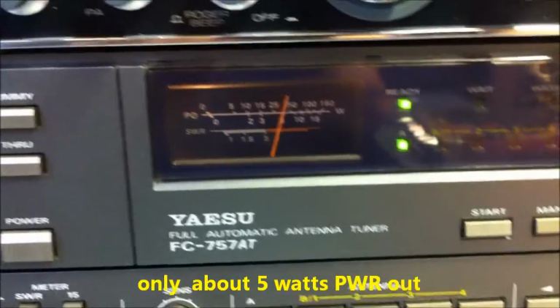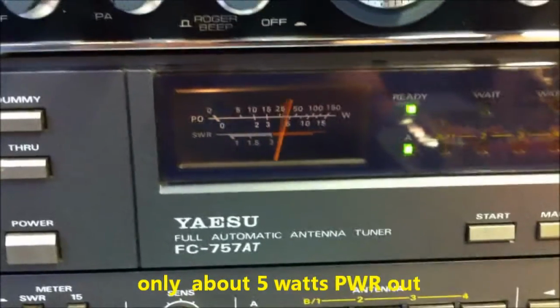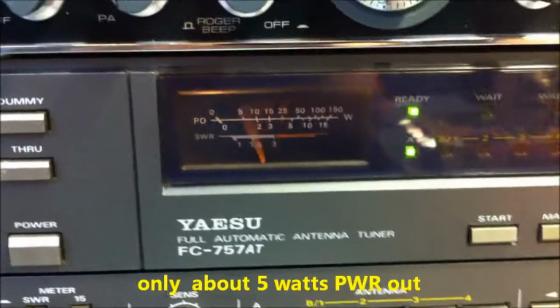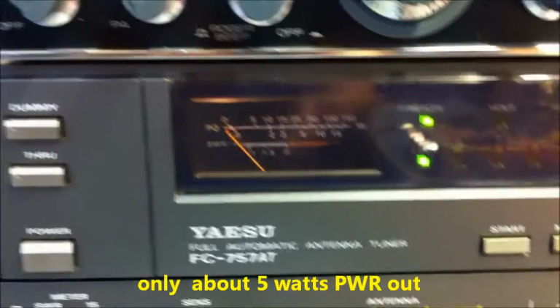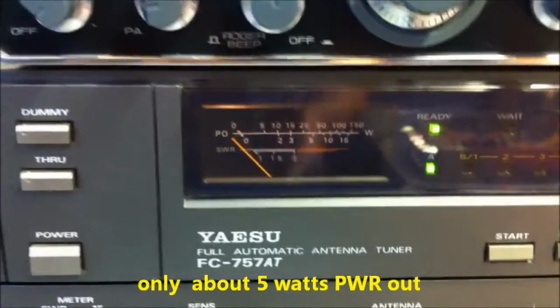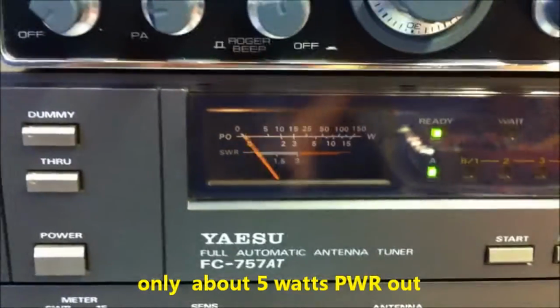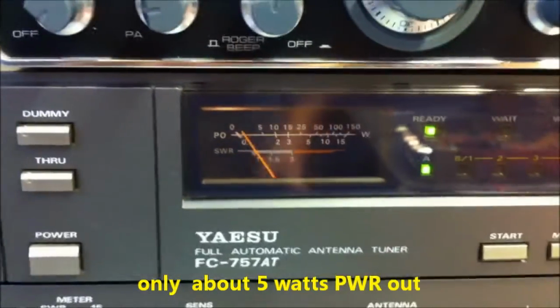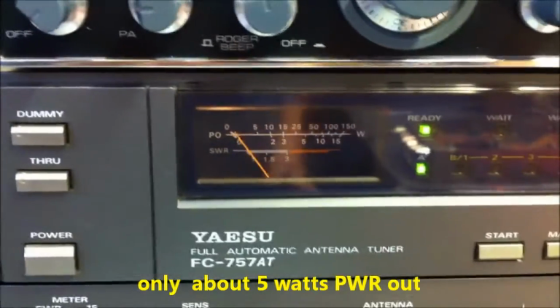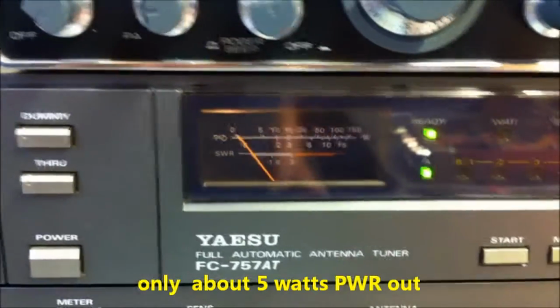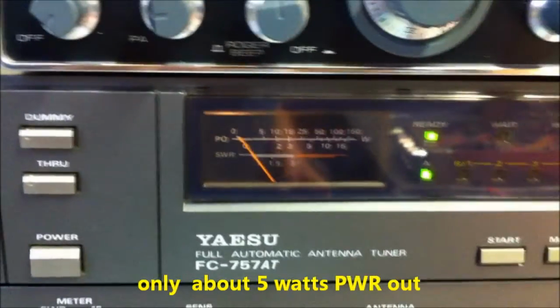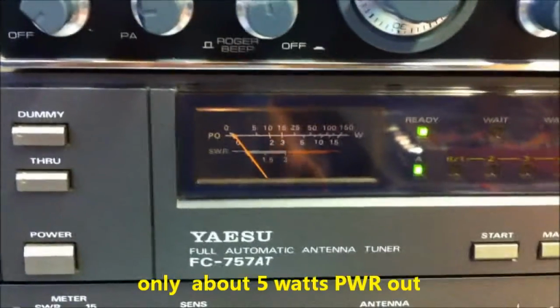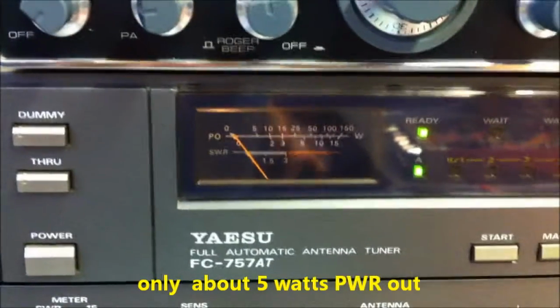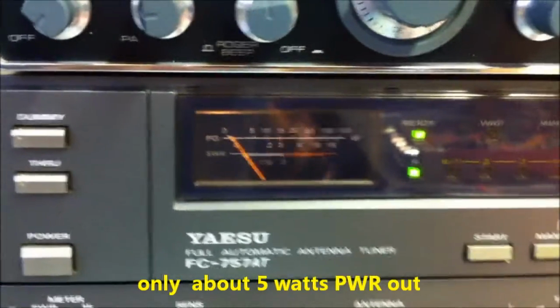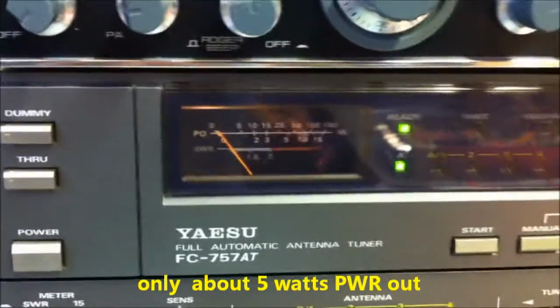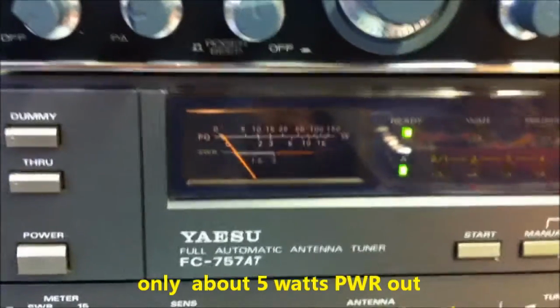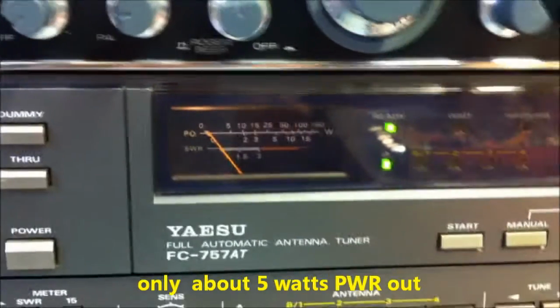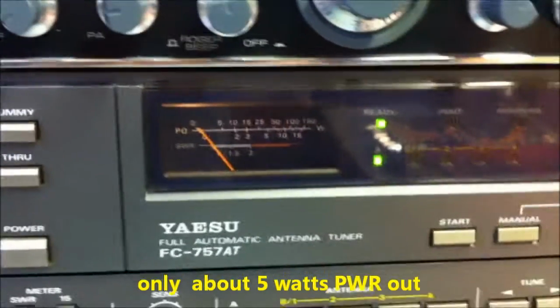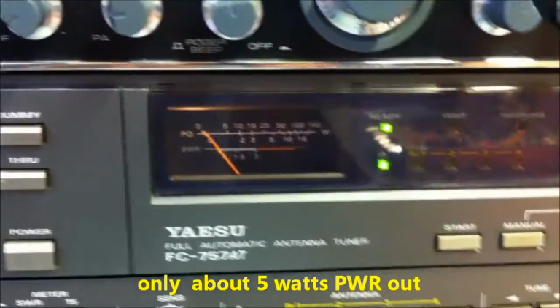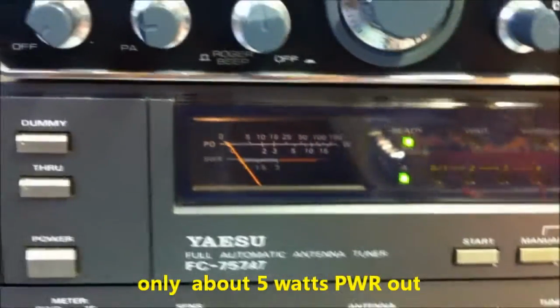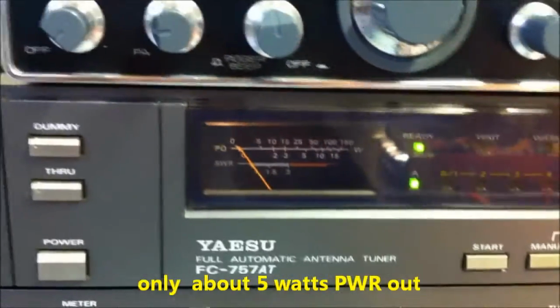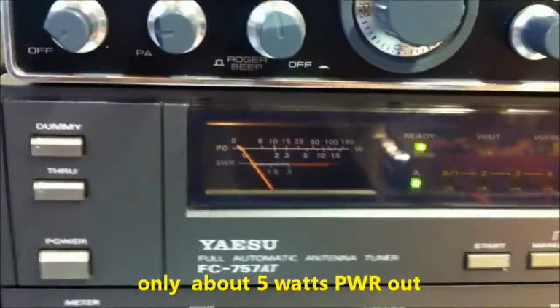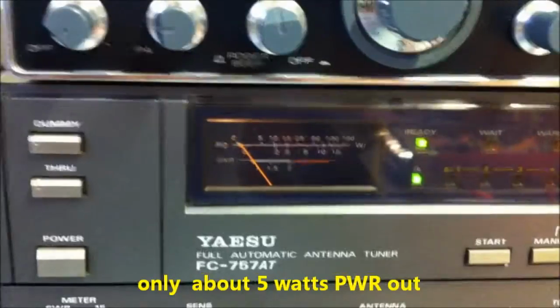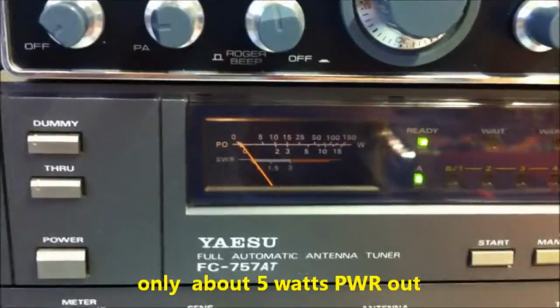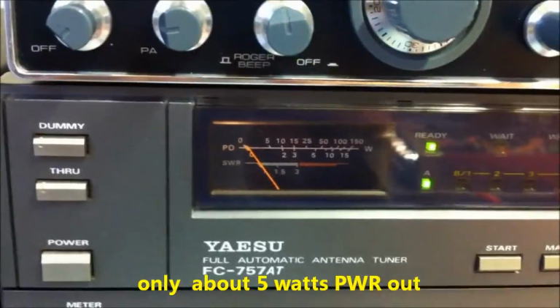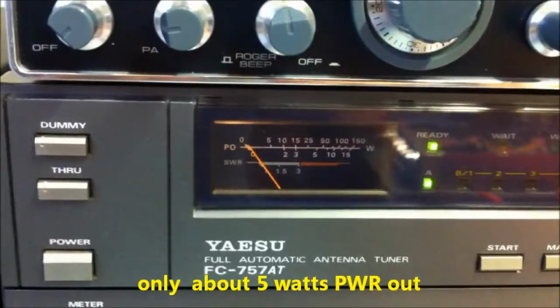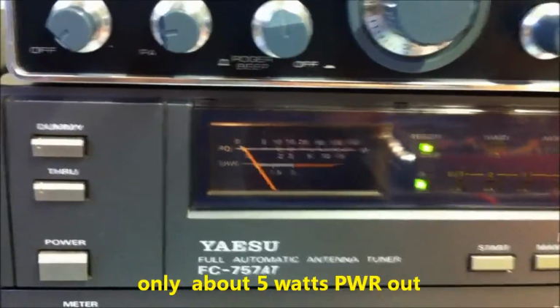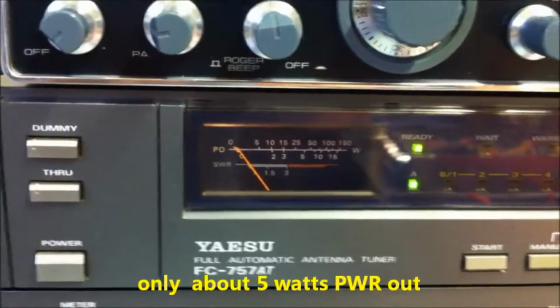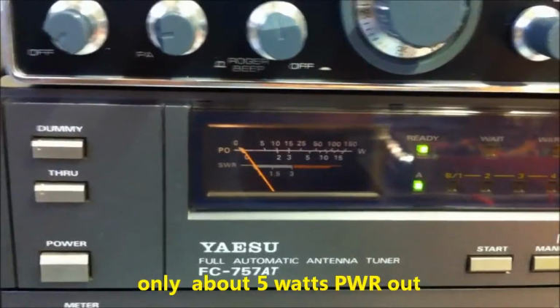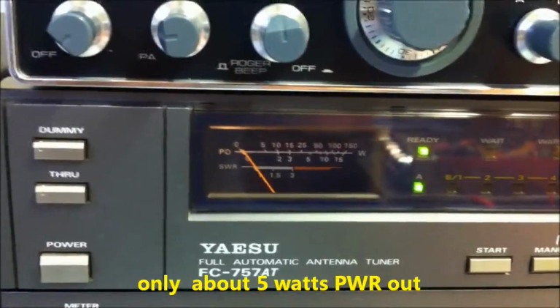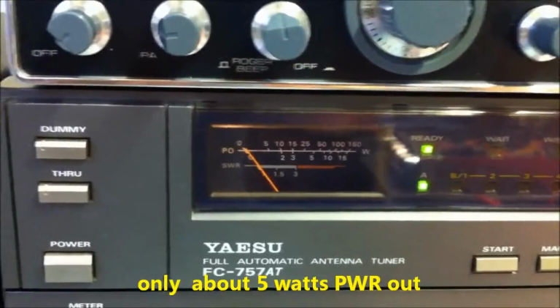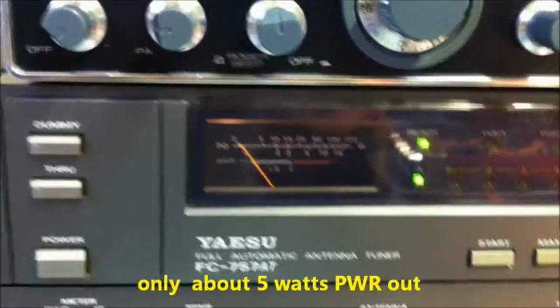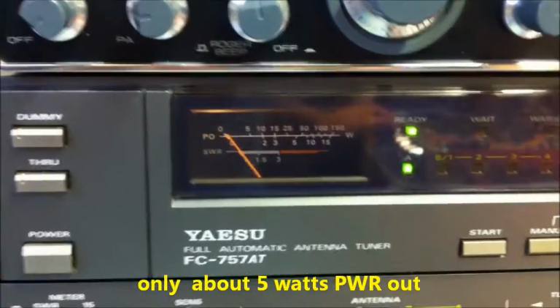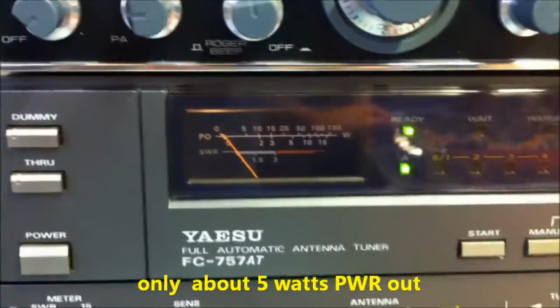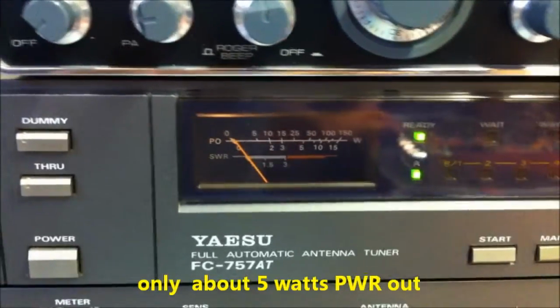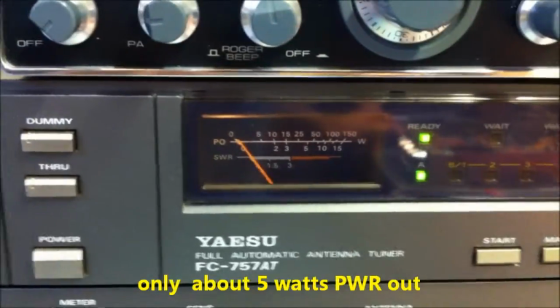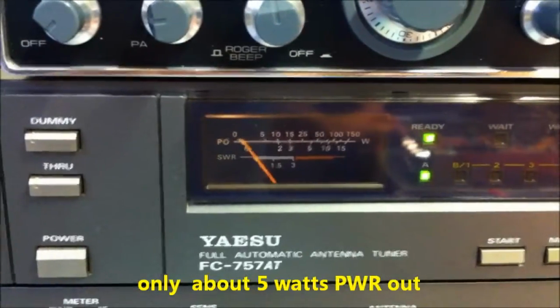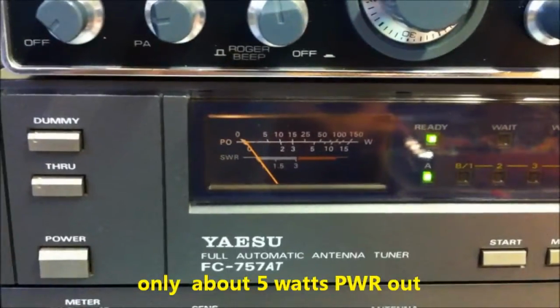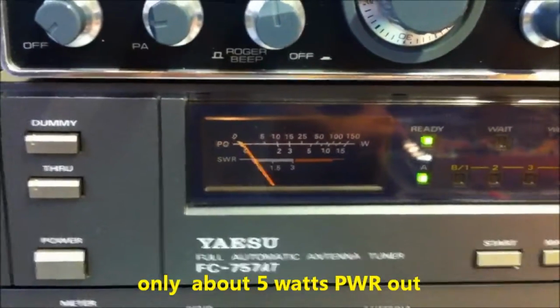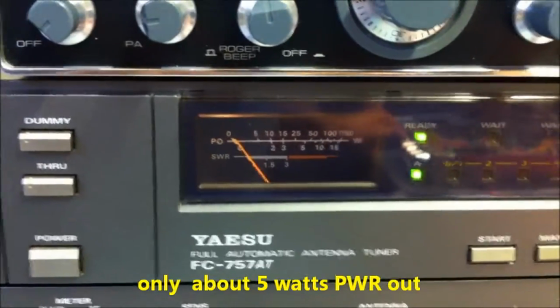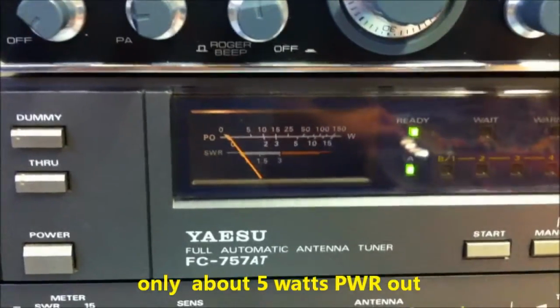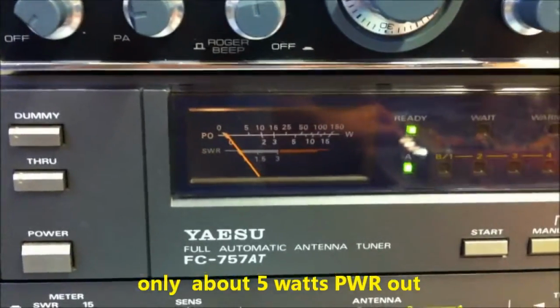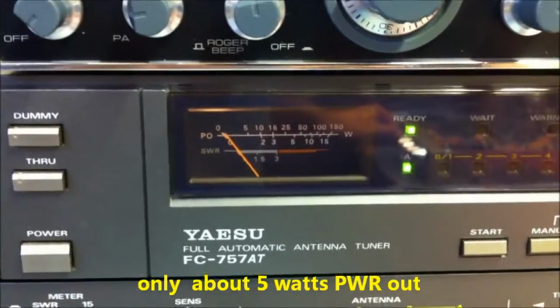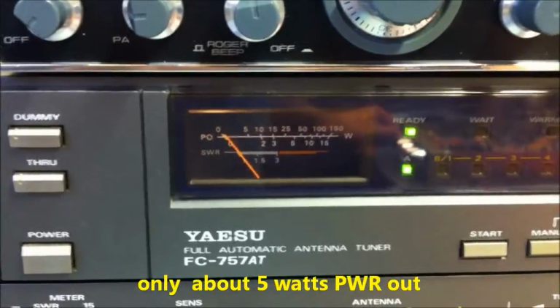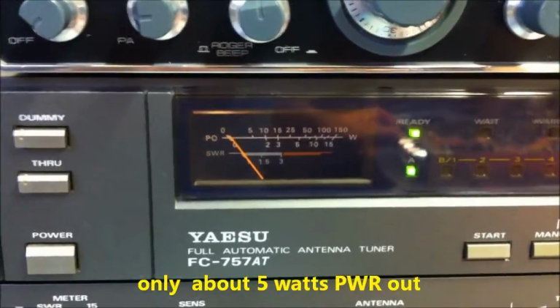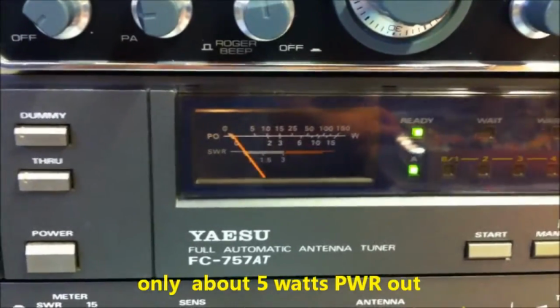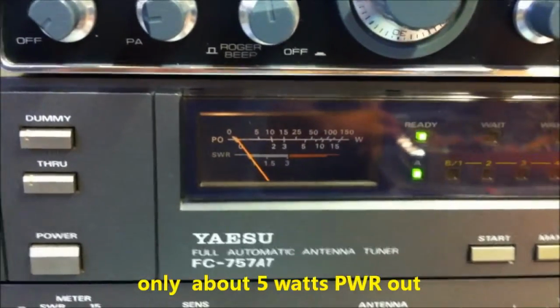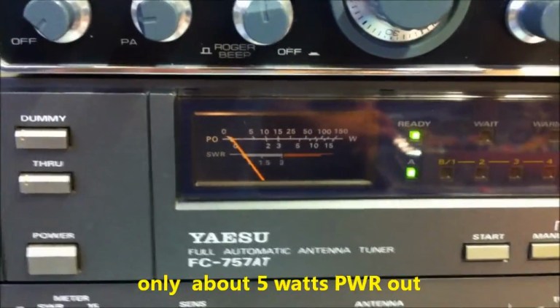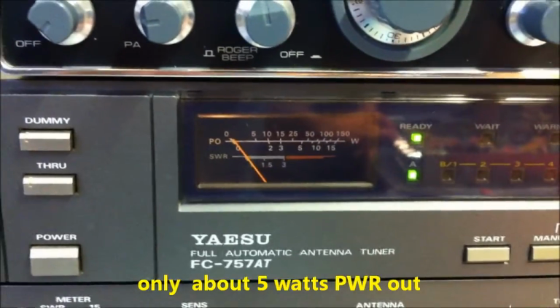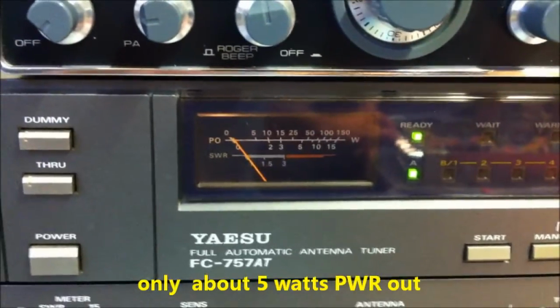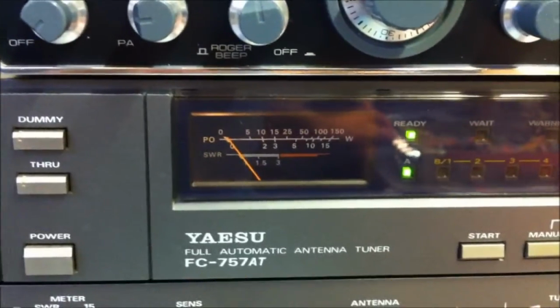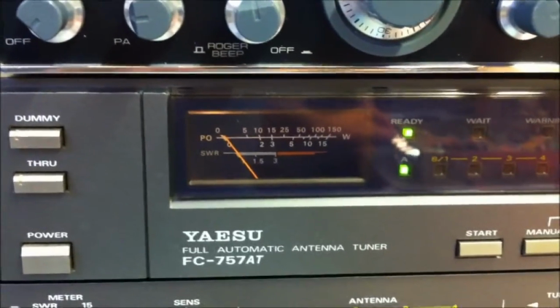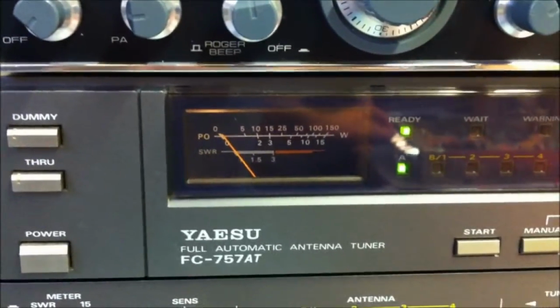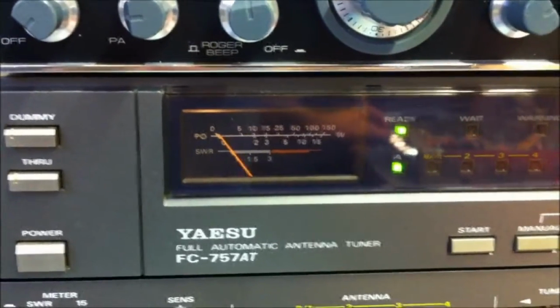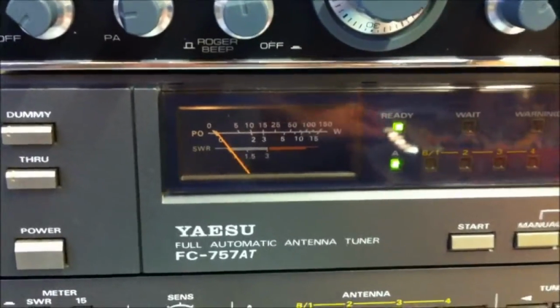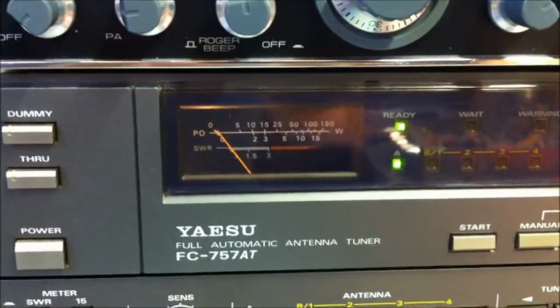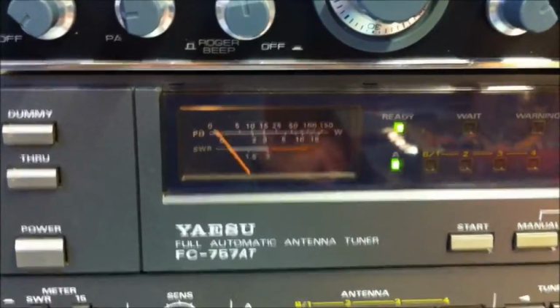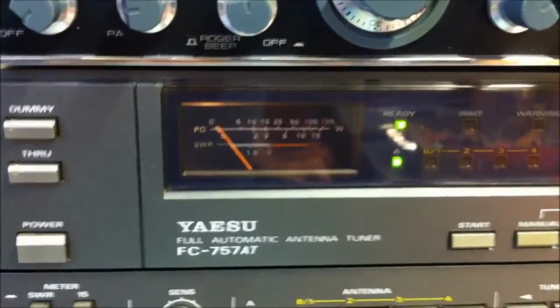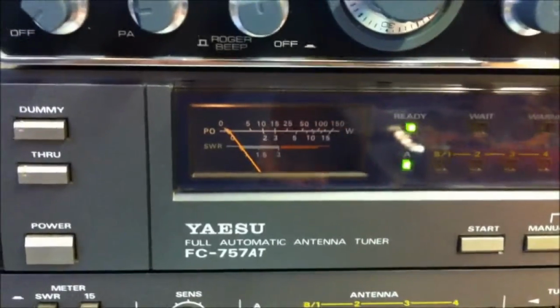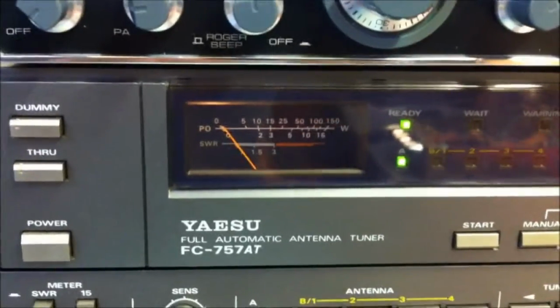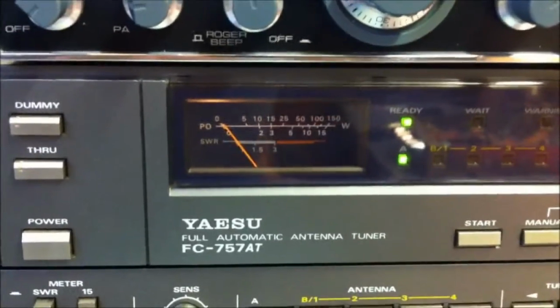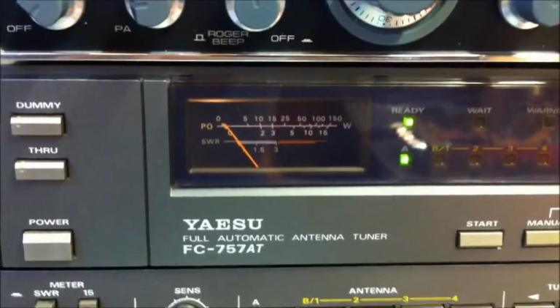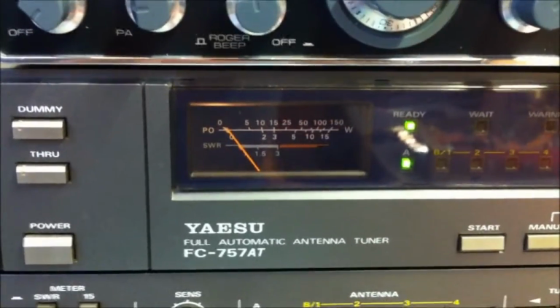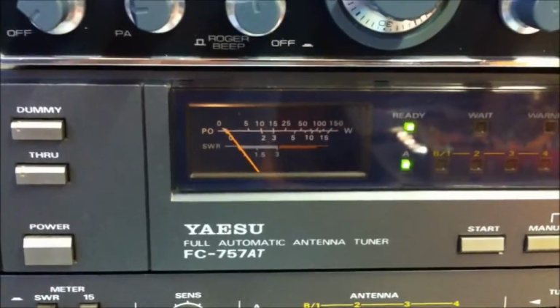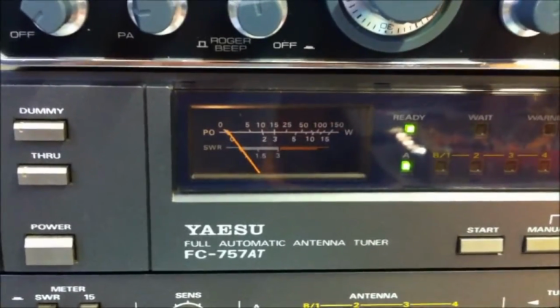Just about 5 watts. That's the problem here — the power is down.